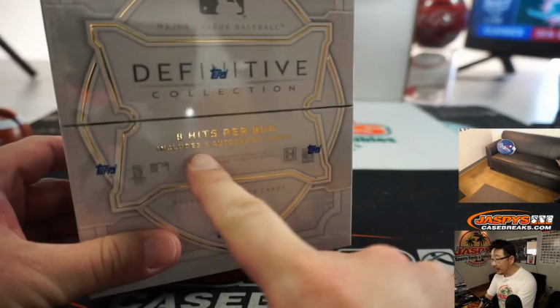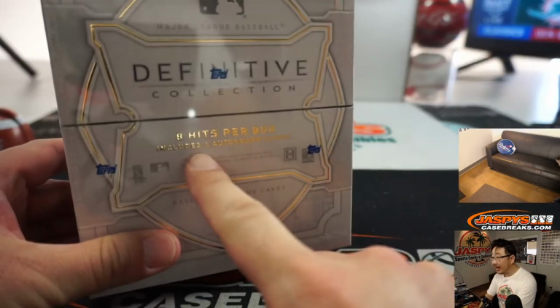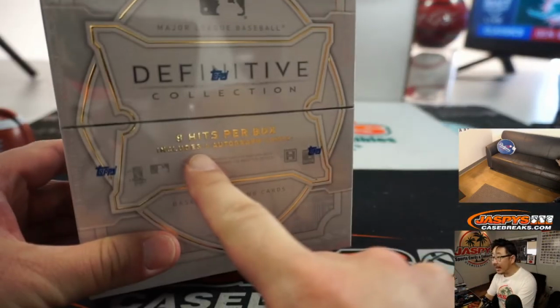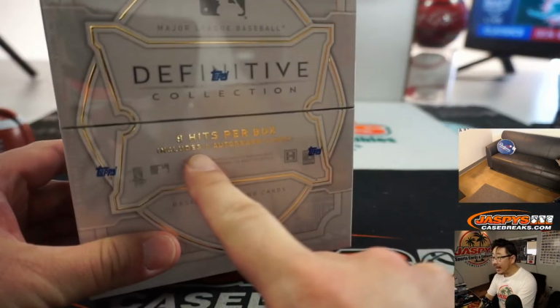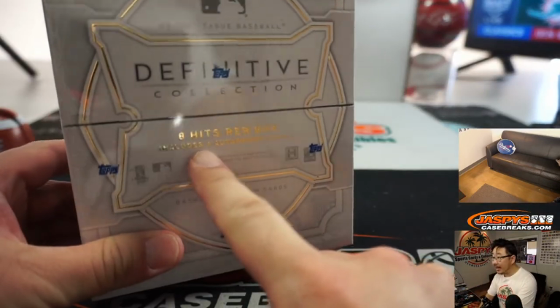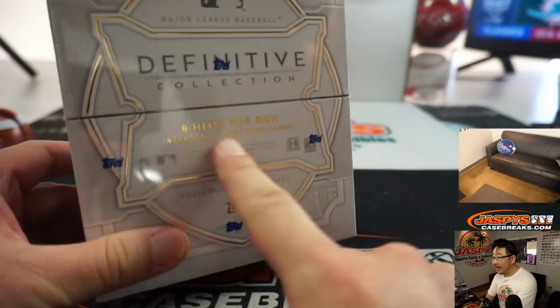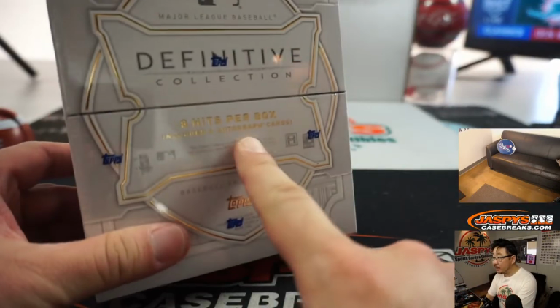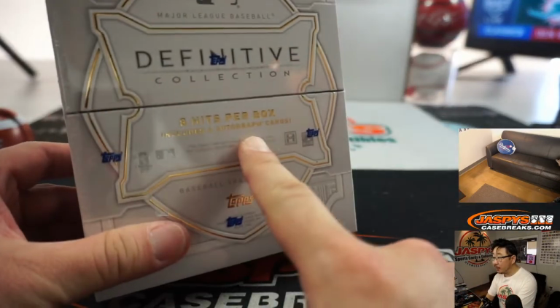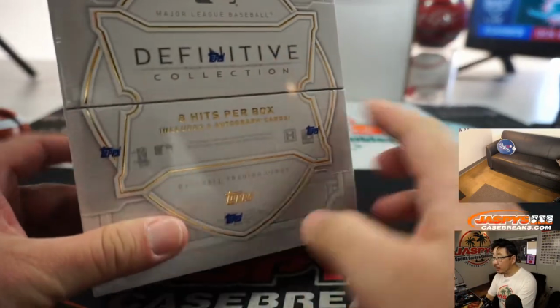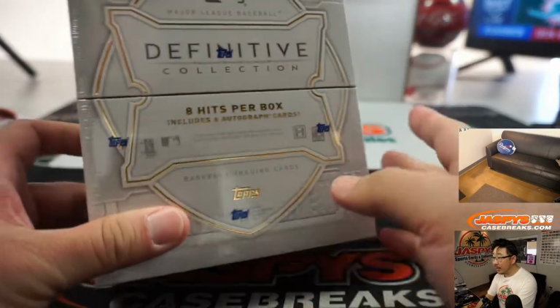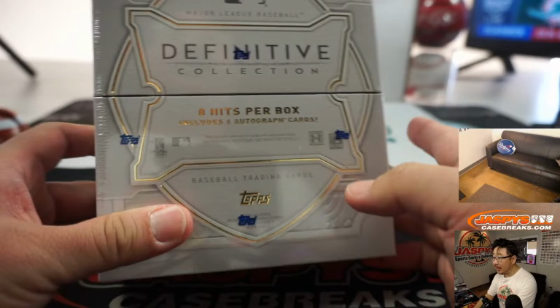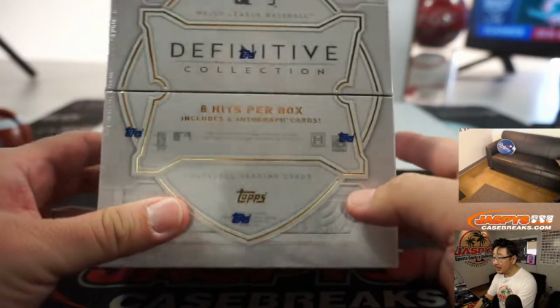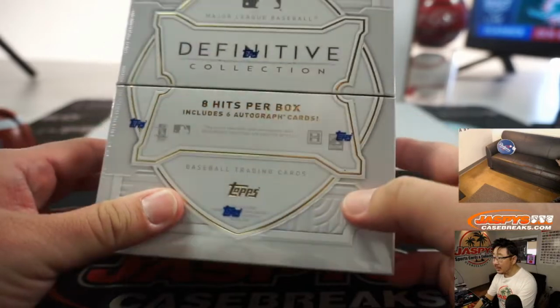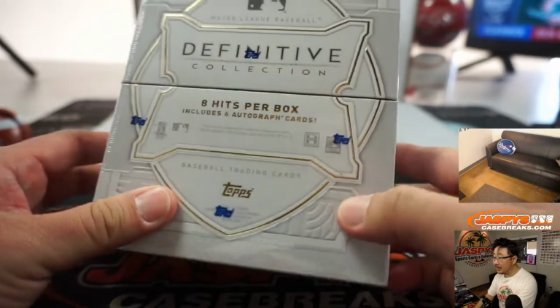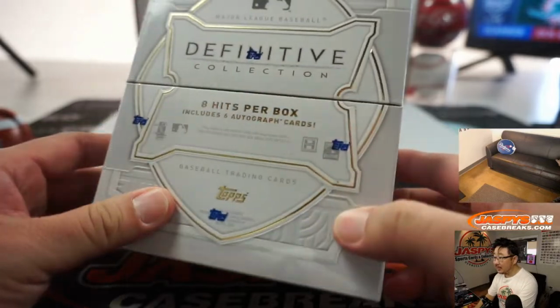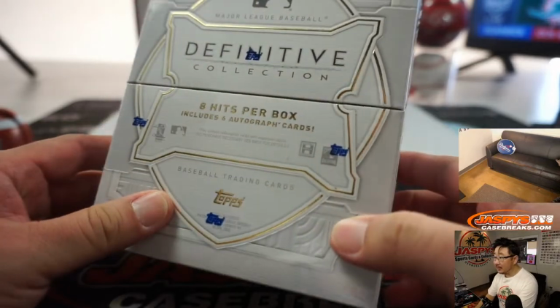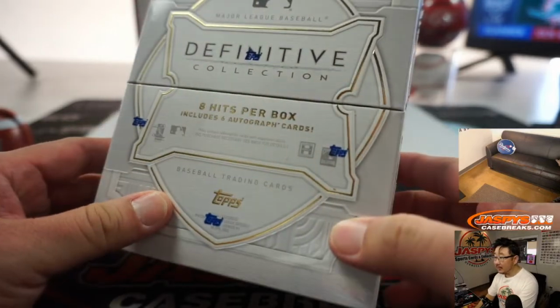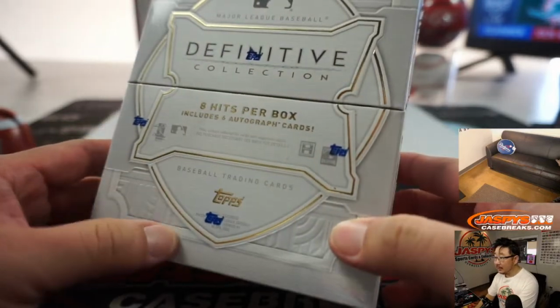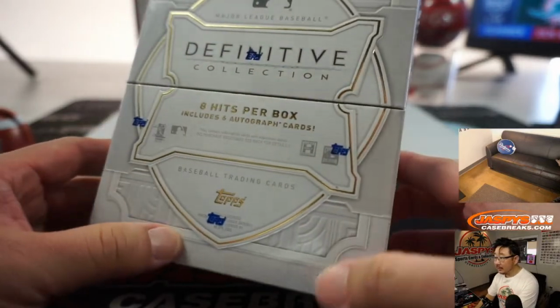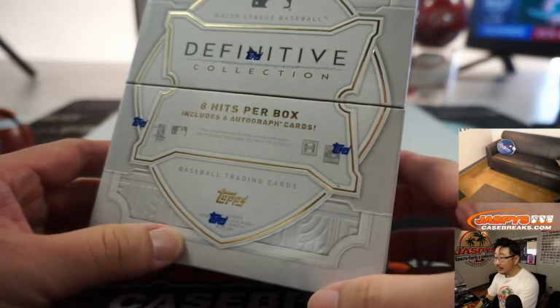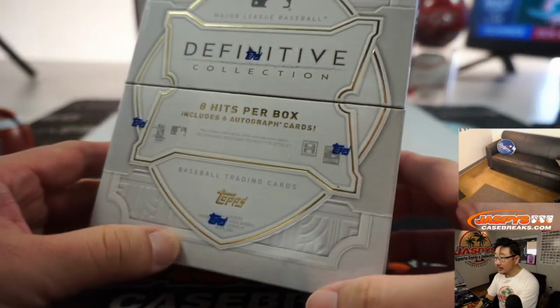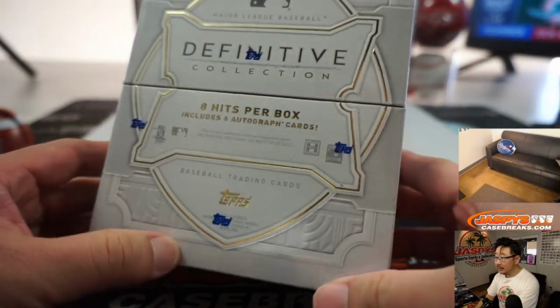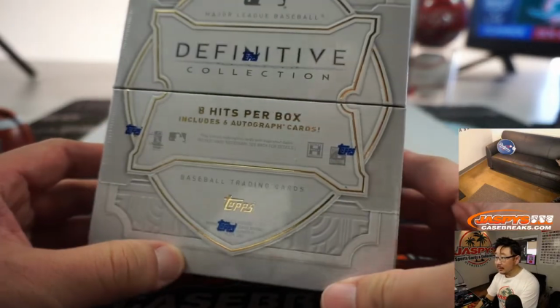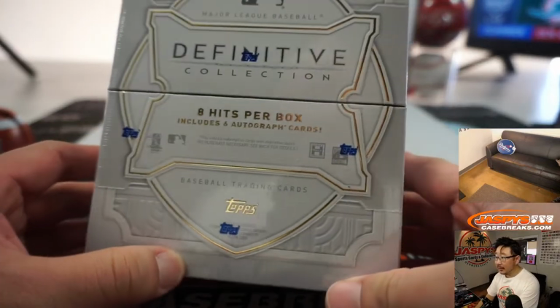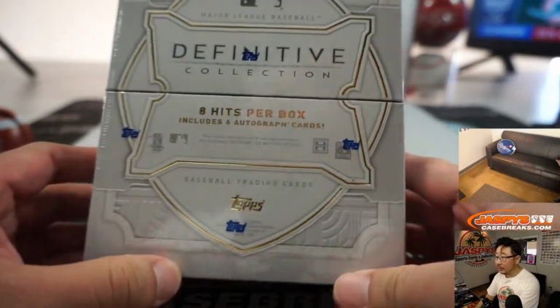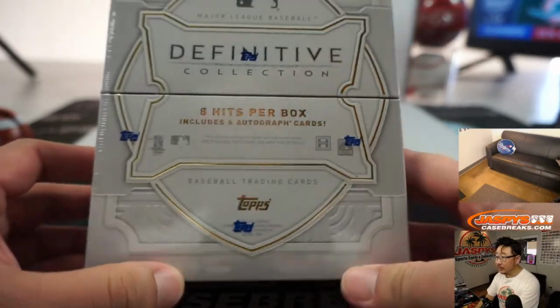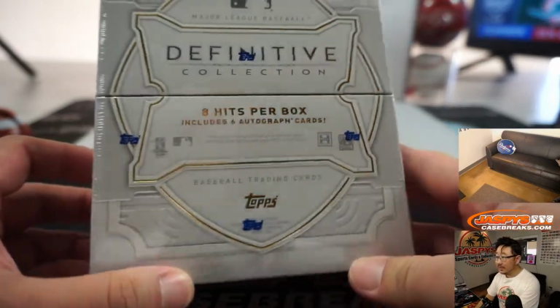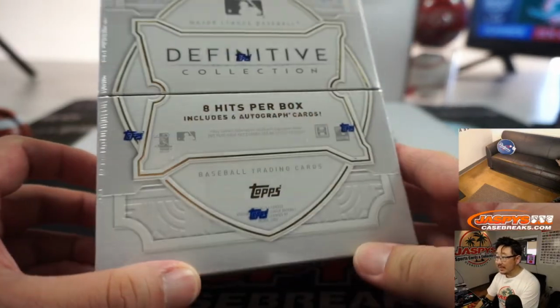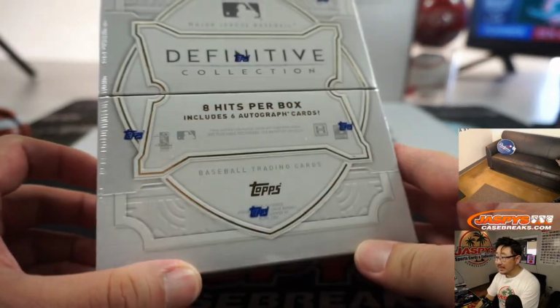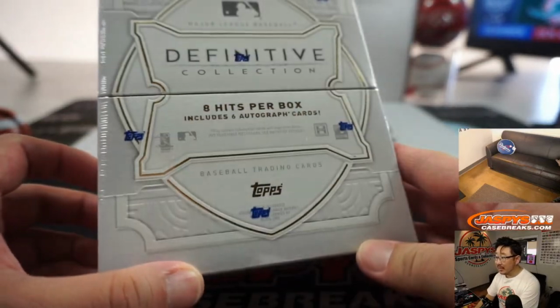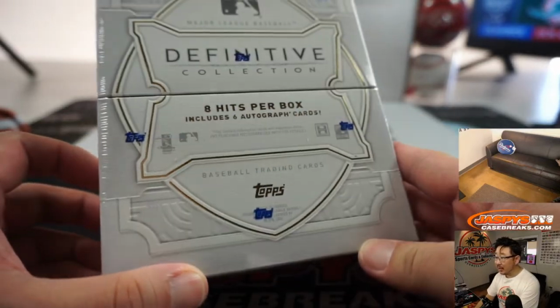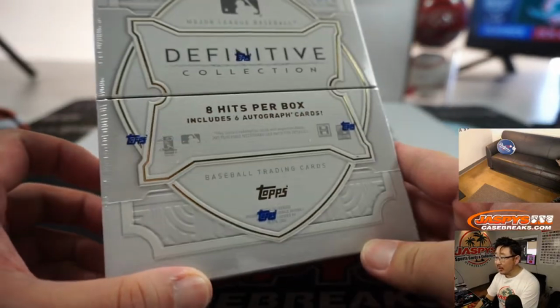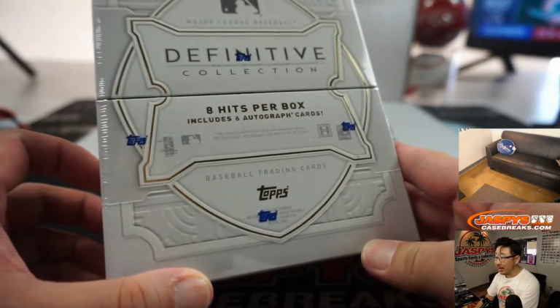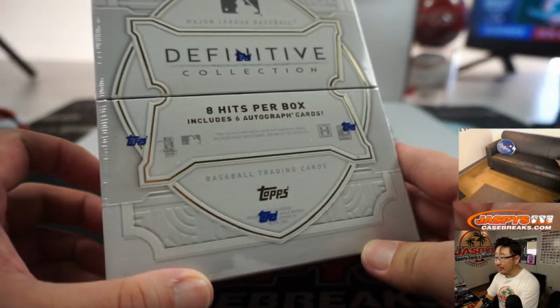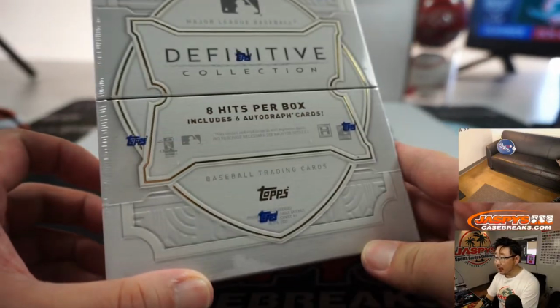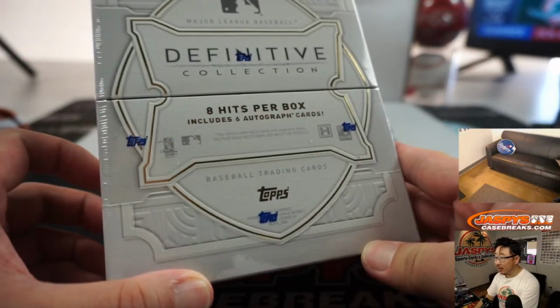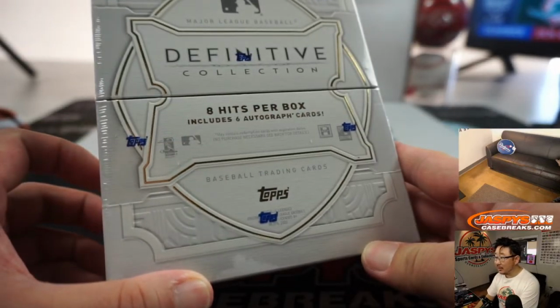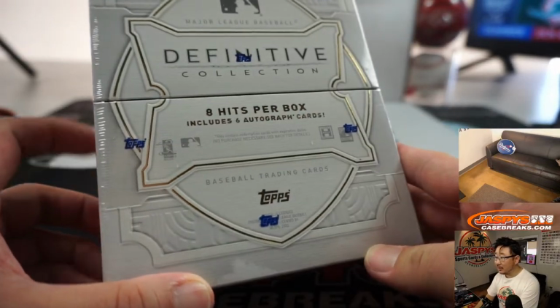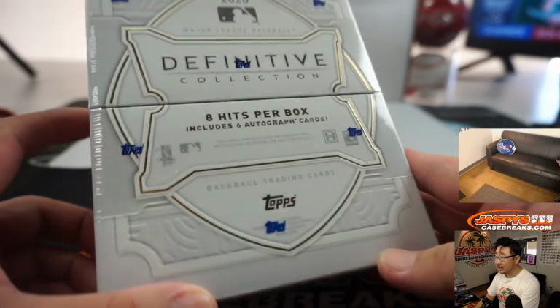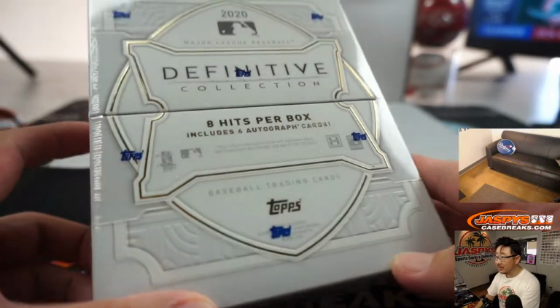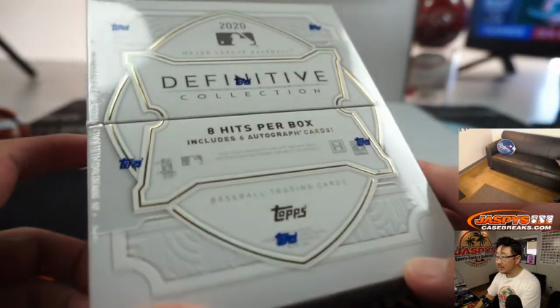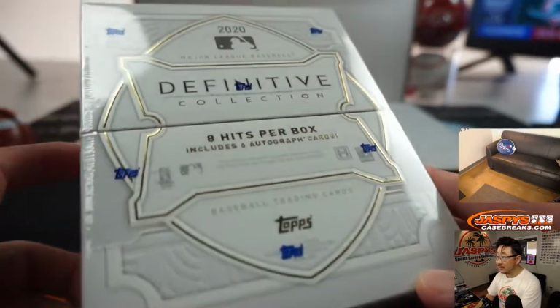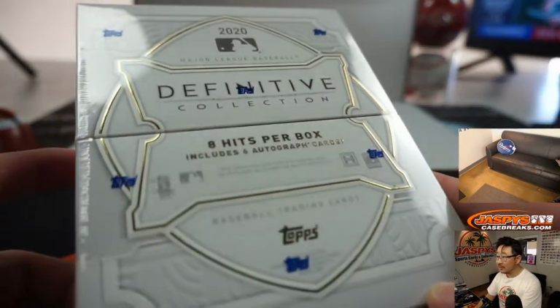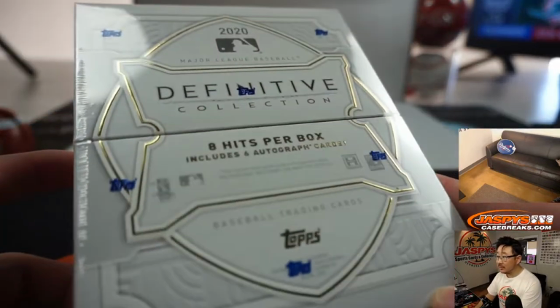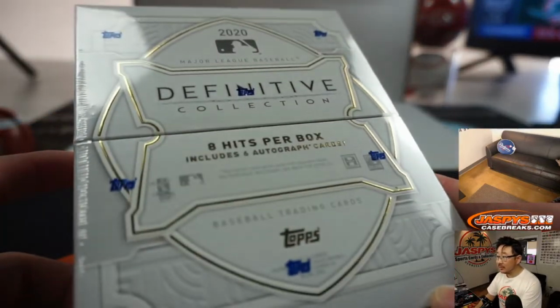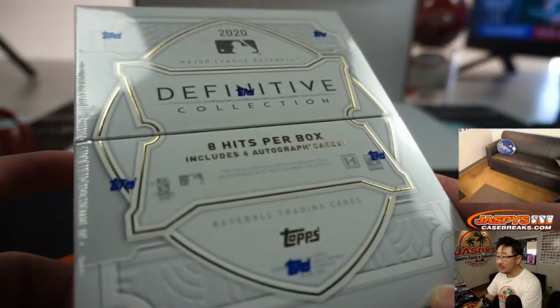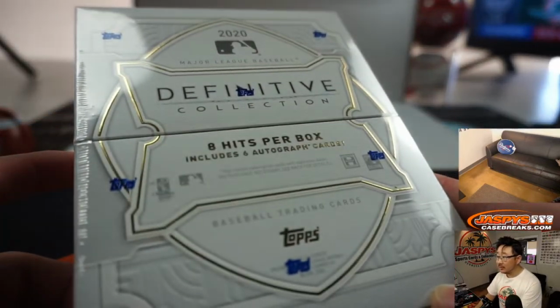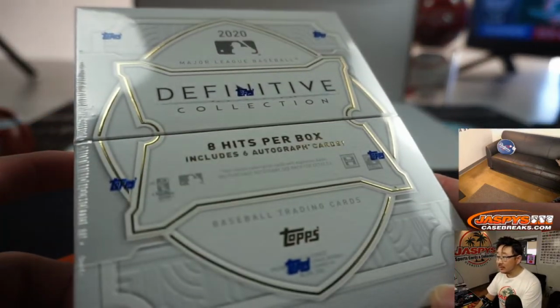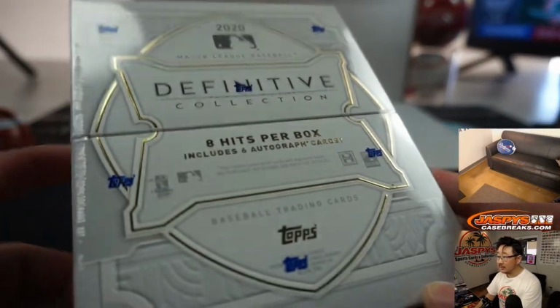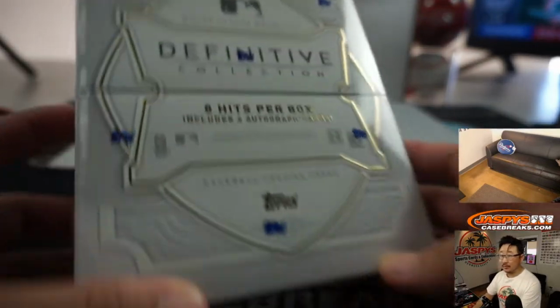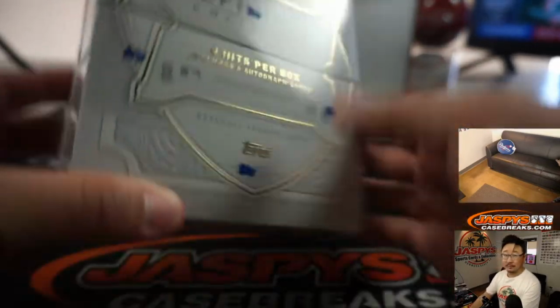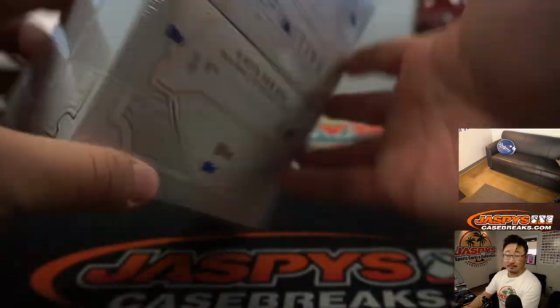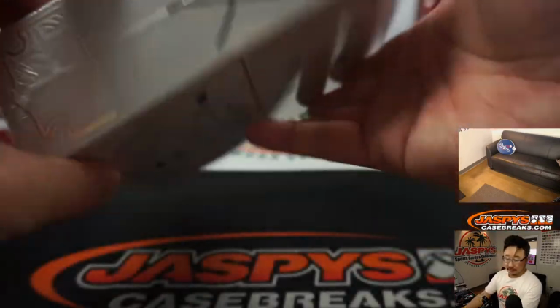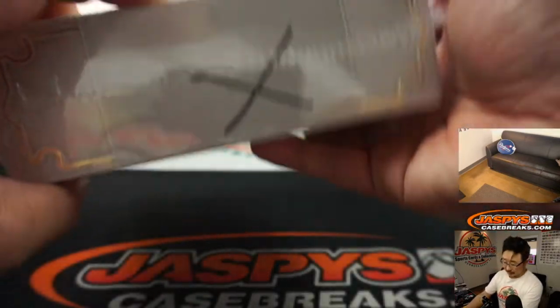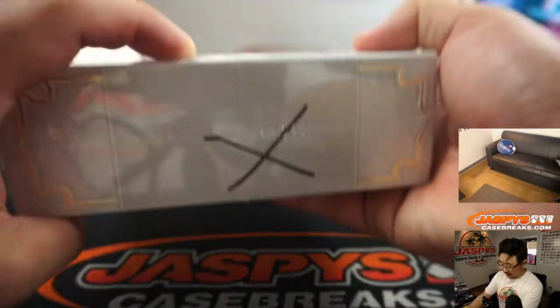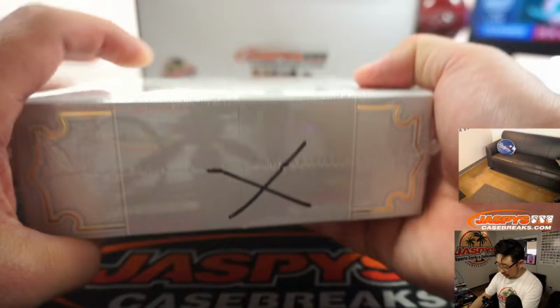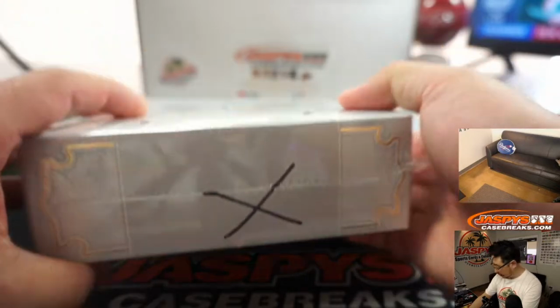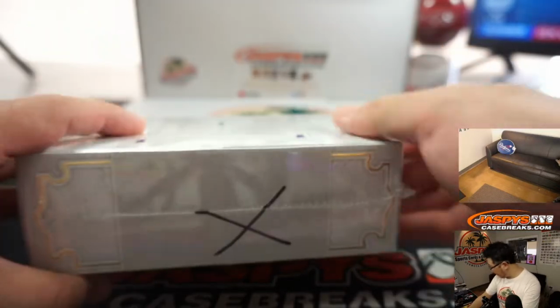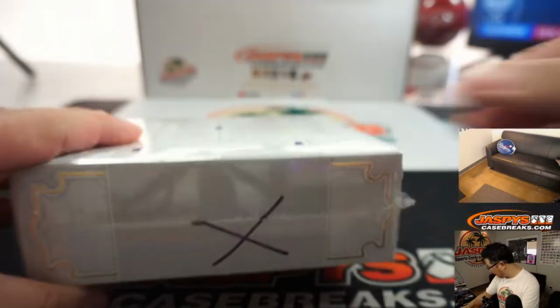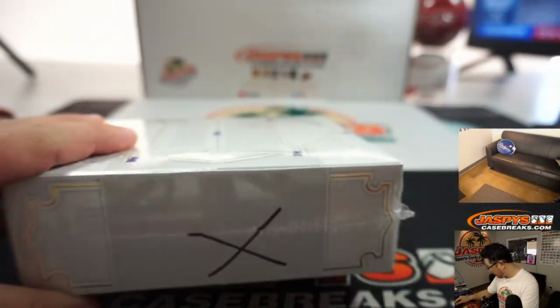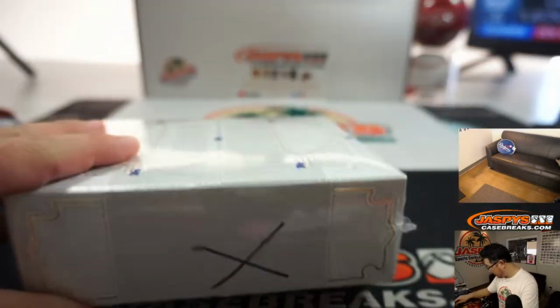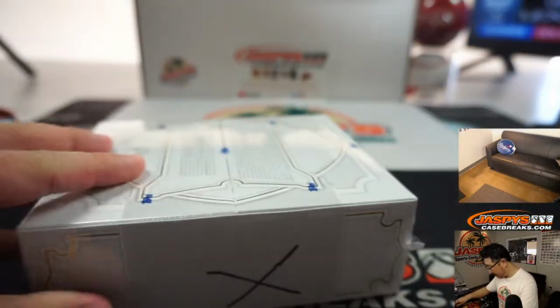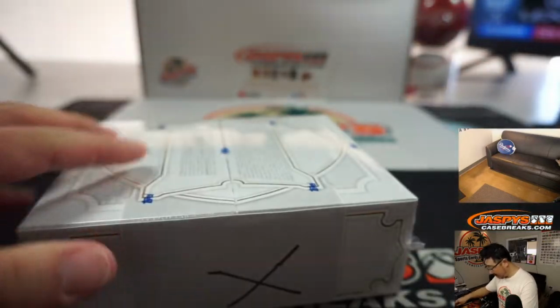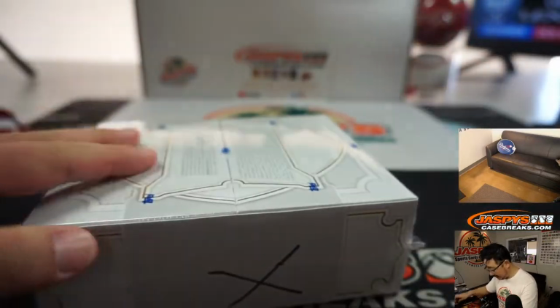We're looking at 8 hits per box. Includes 6 autograph cards, so it should be pretty nice.